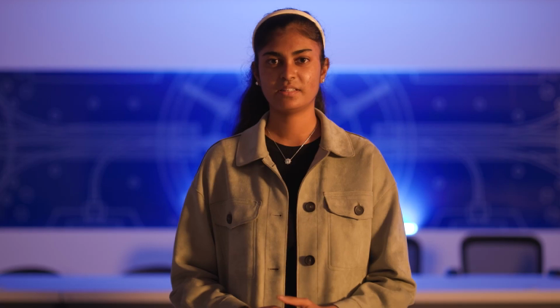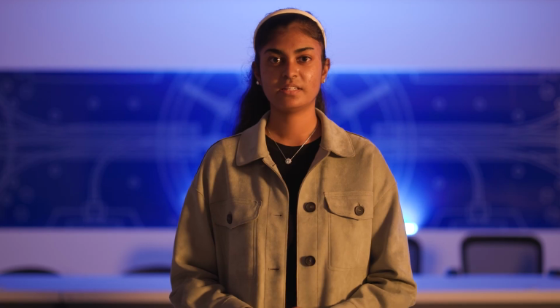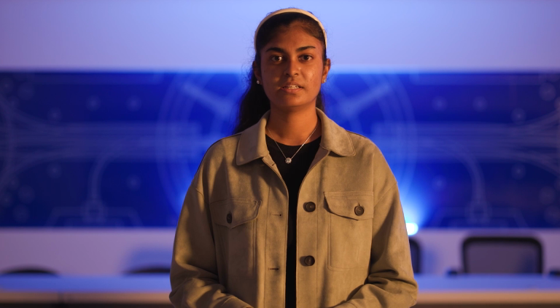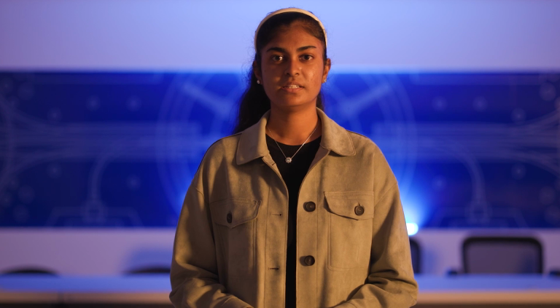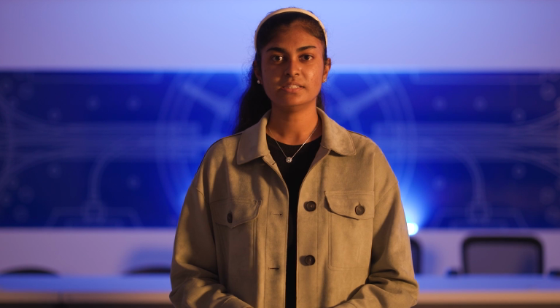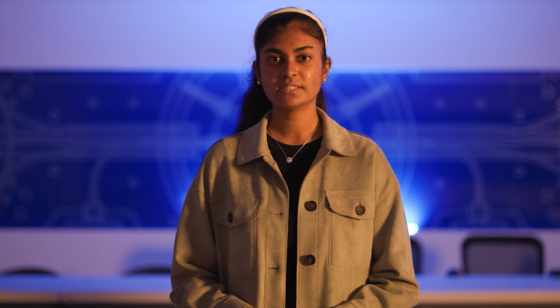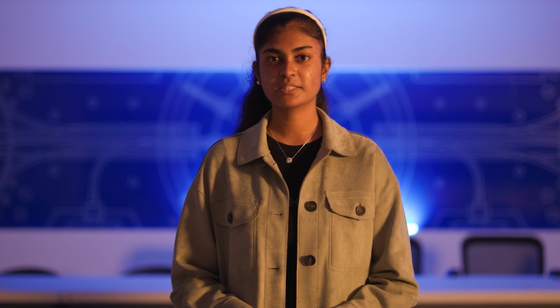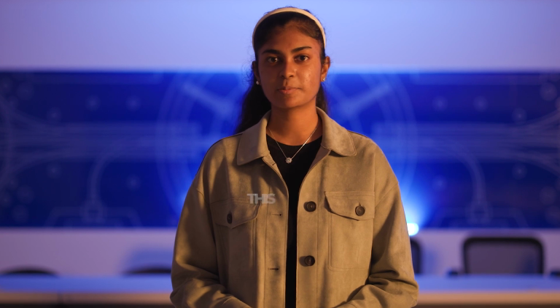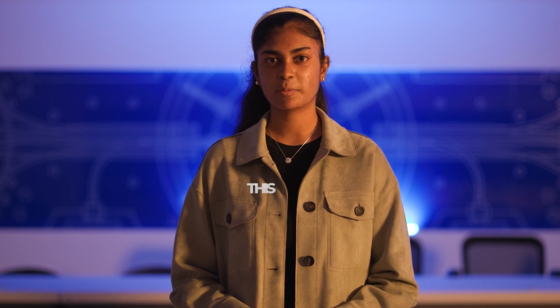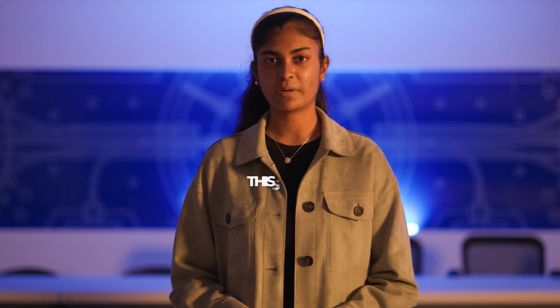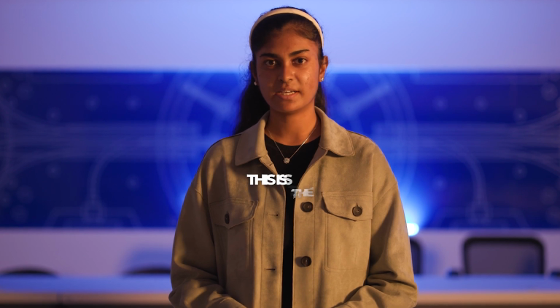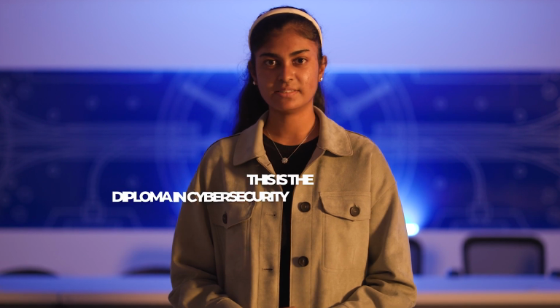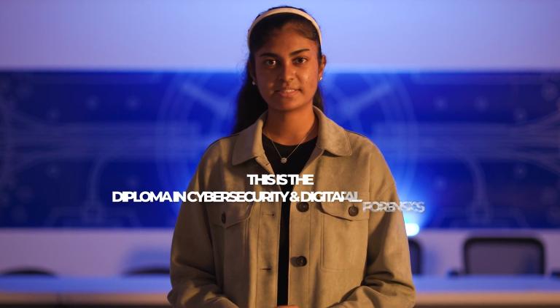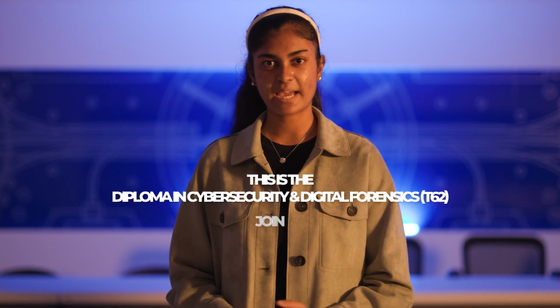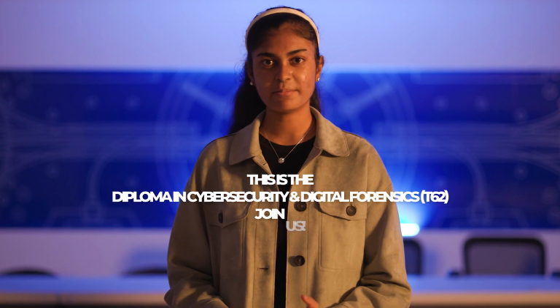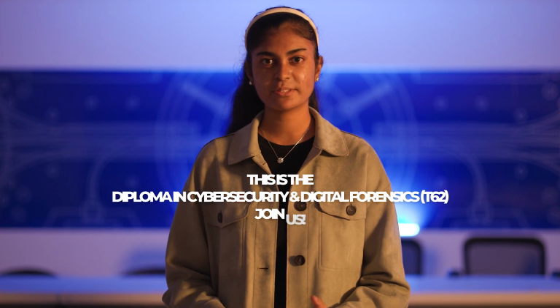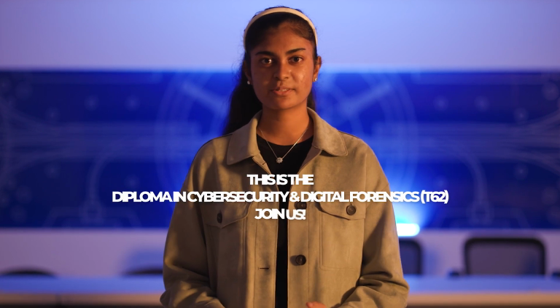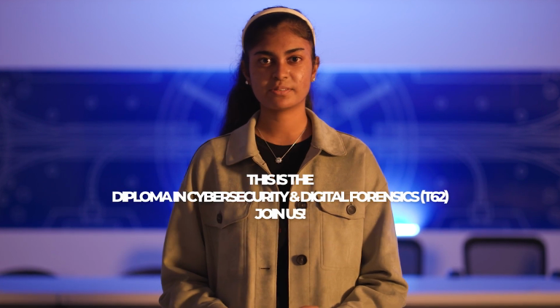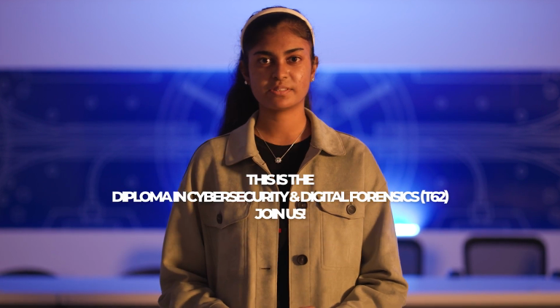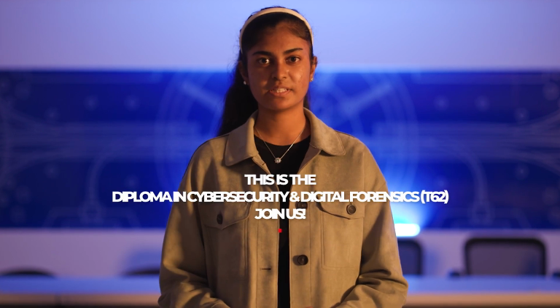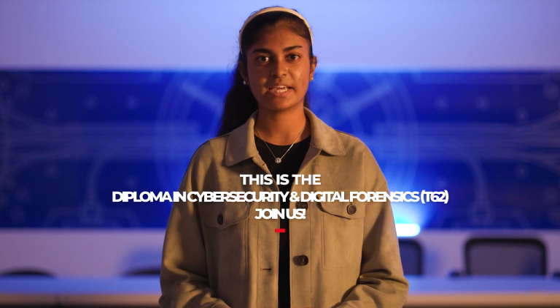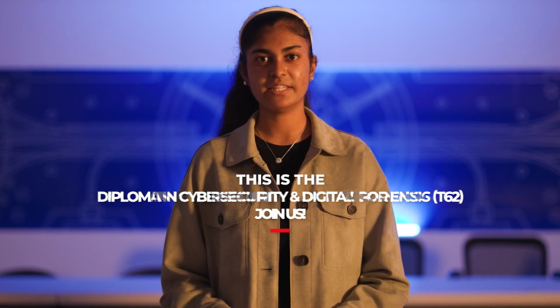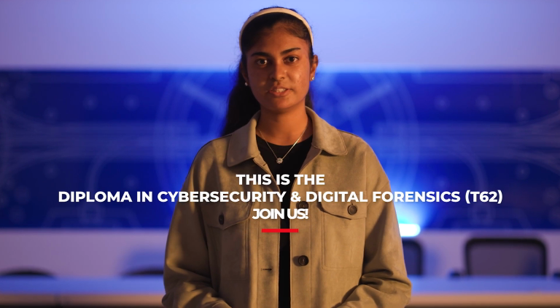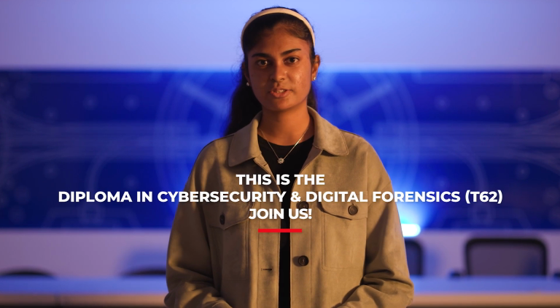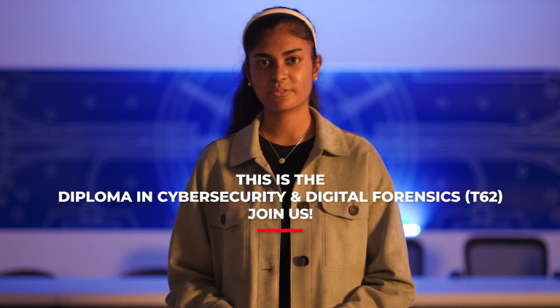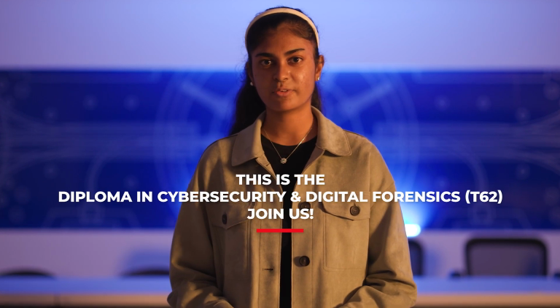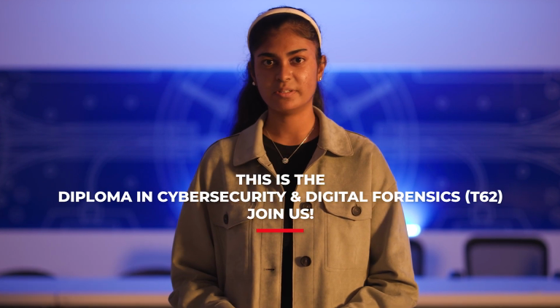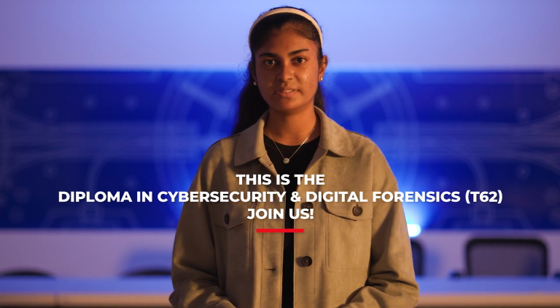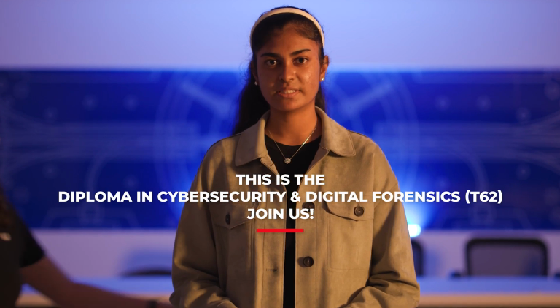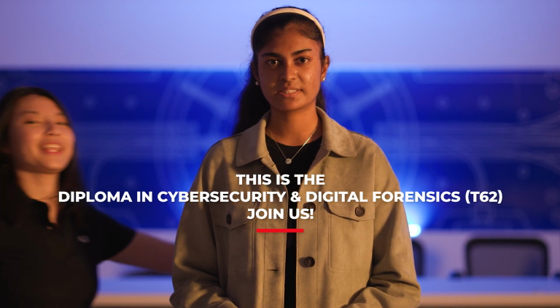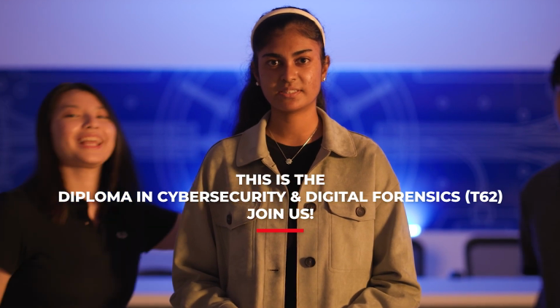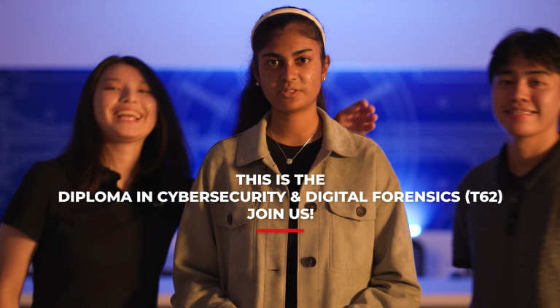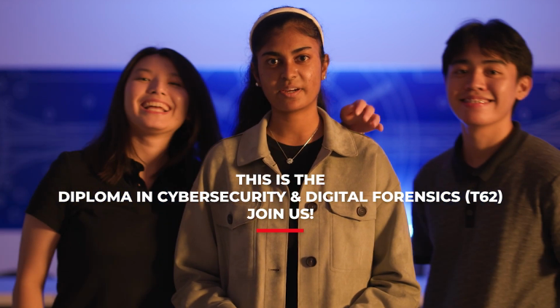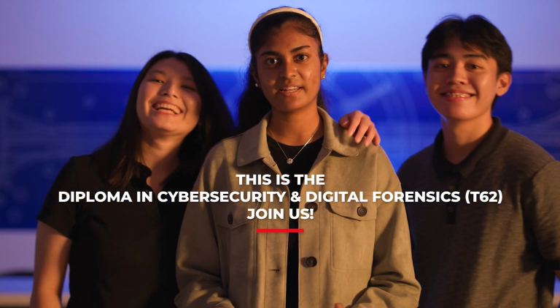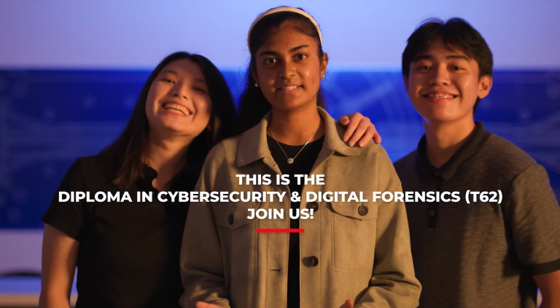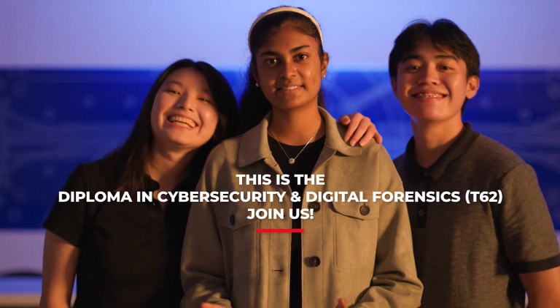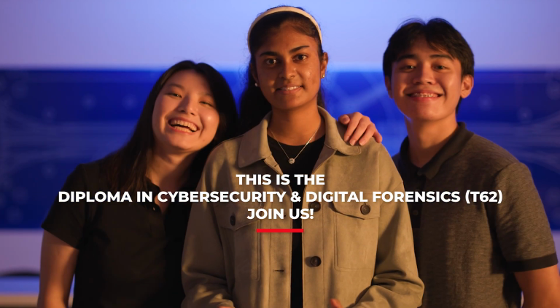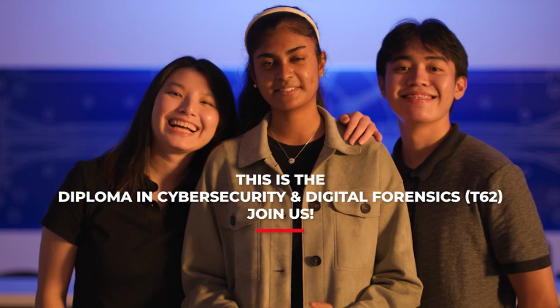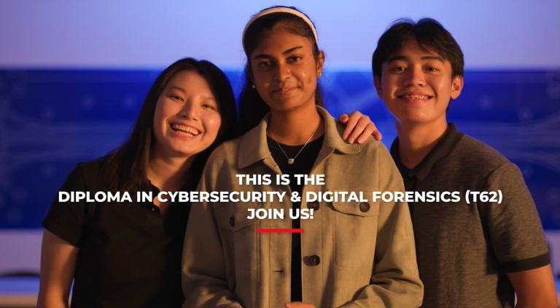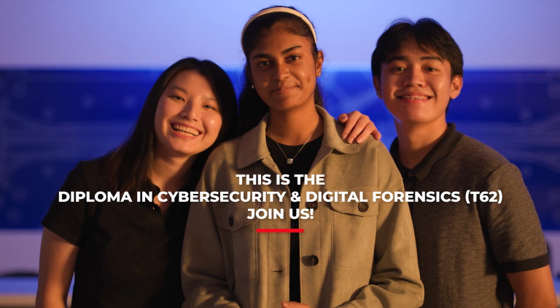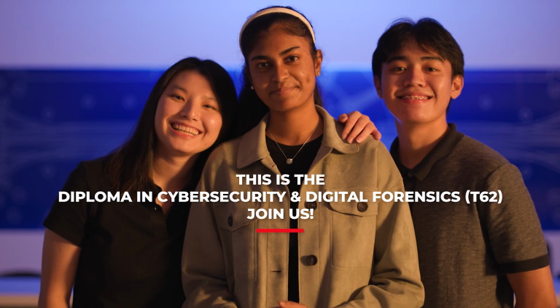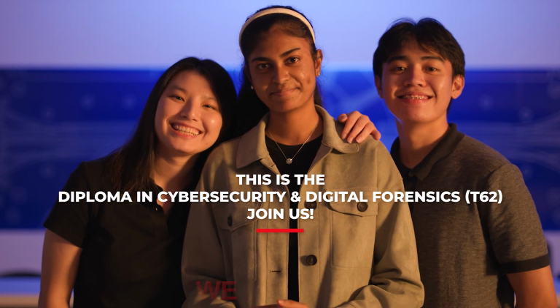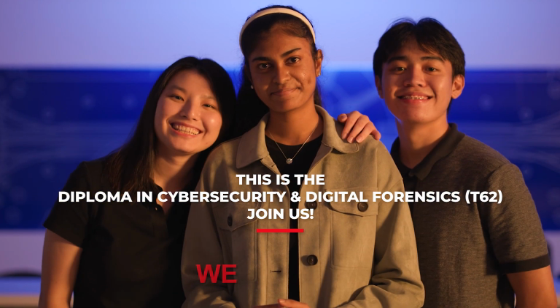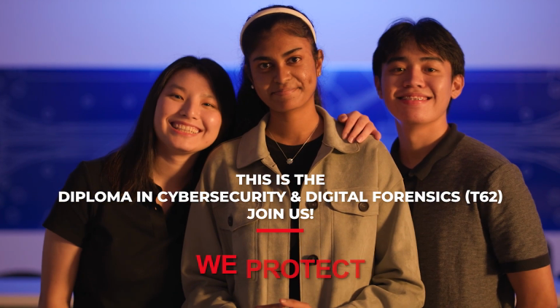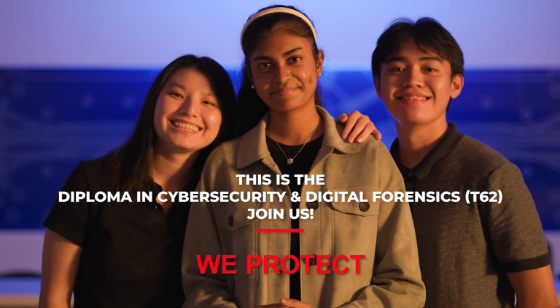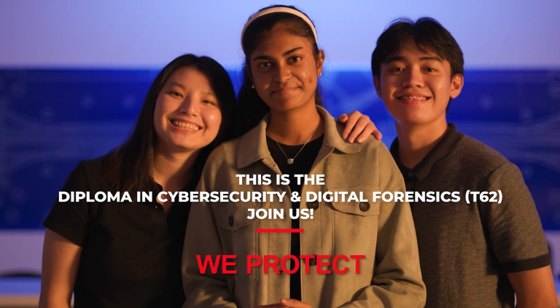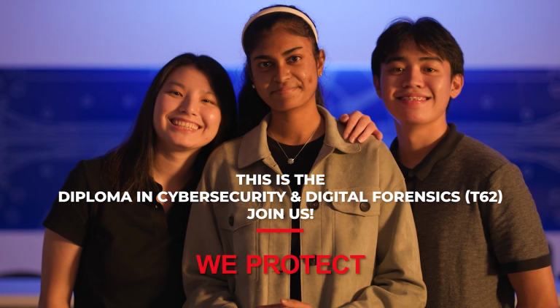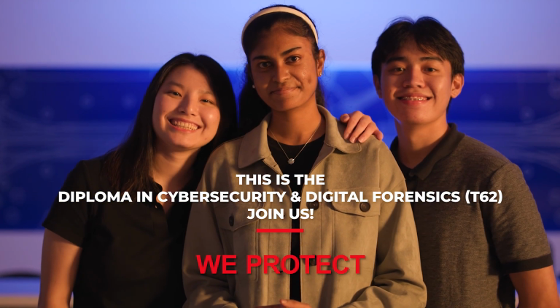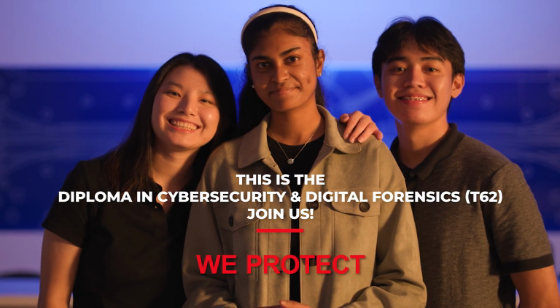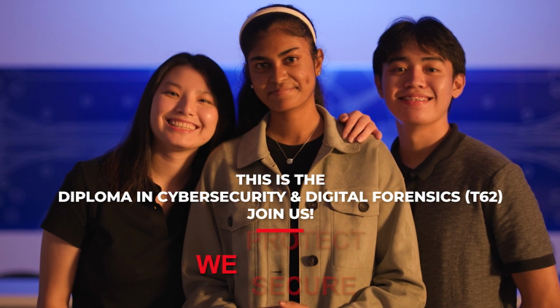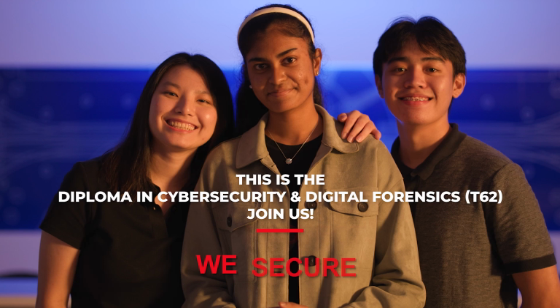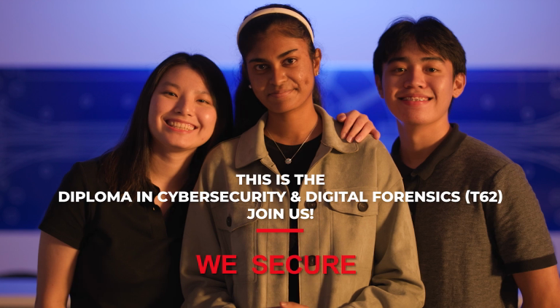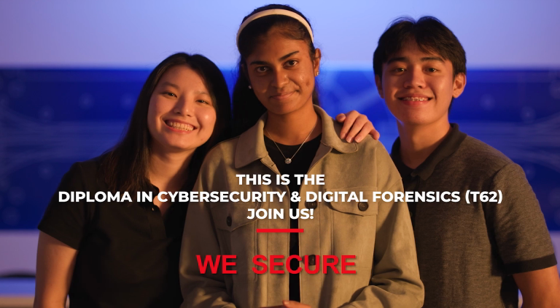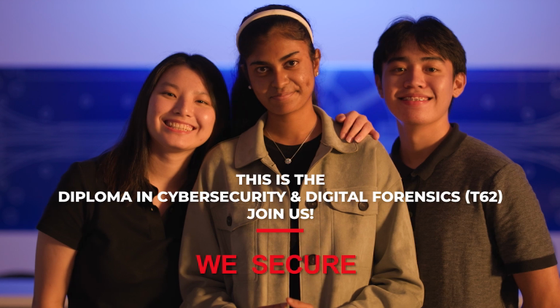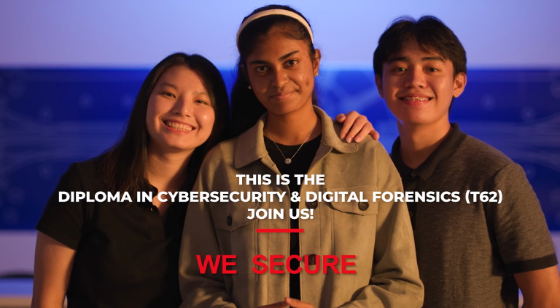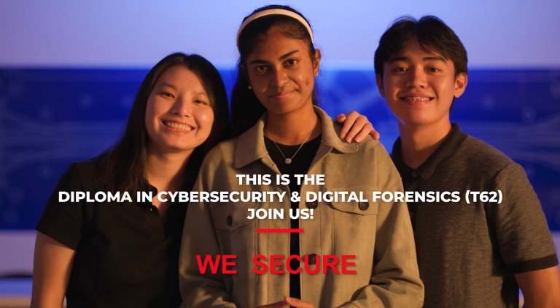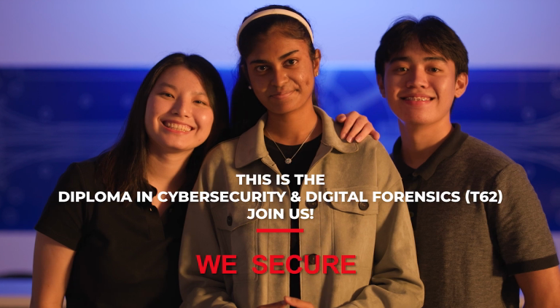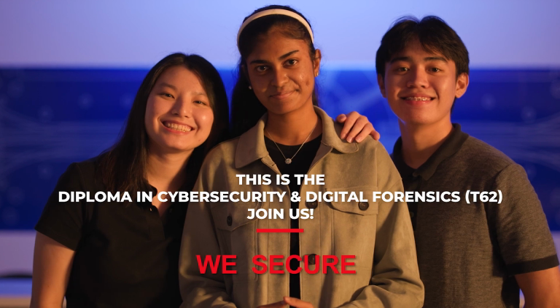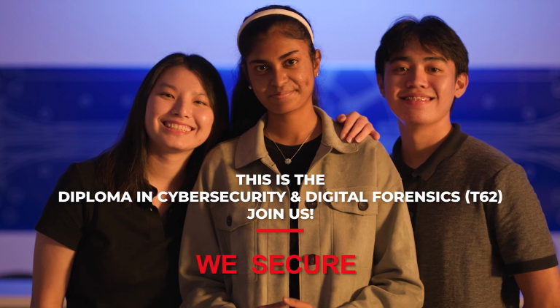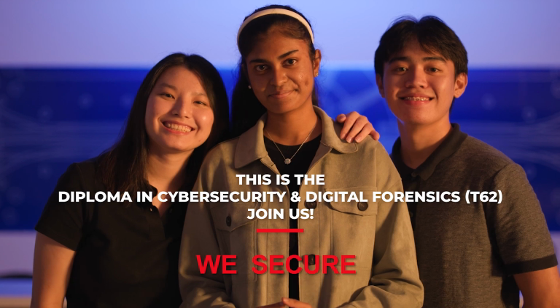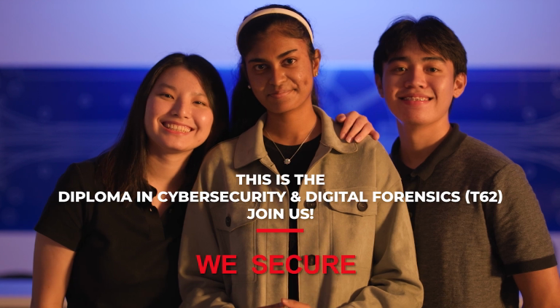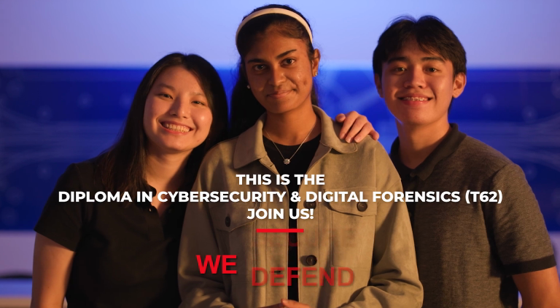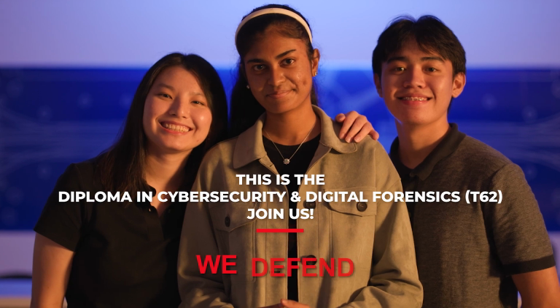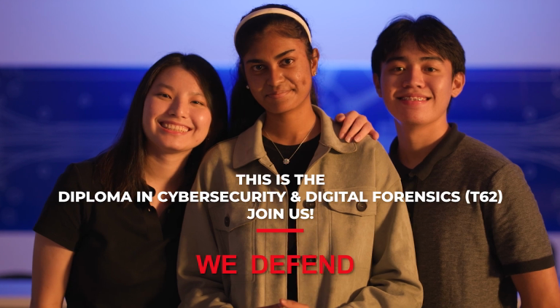This is a diploma in Cyber Security and Digital Forensics. Join us! We protect, we secure, we defend.